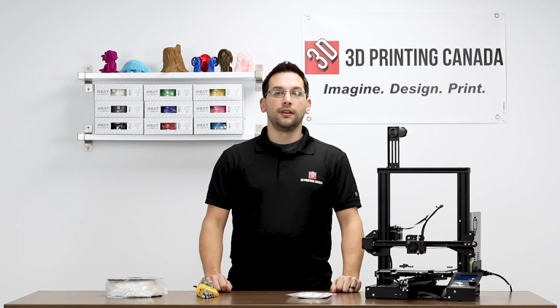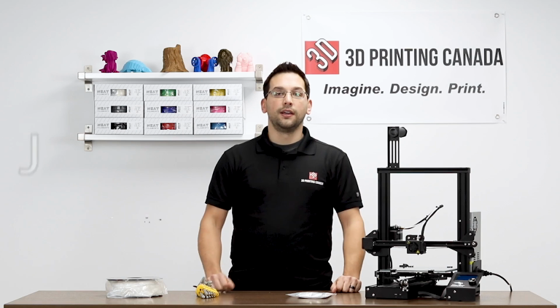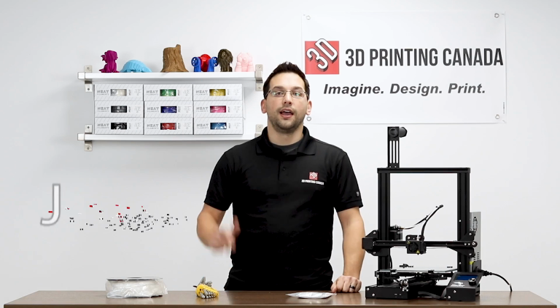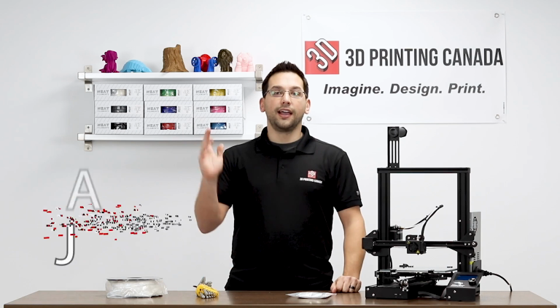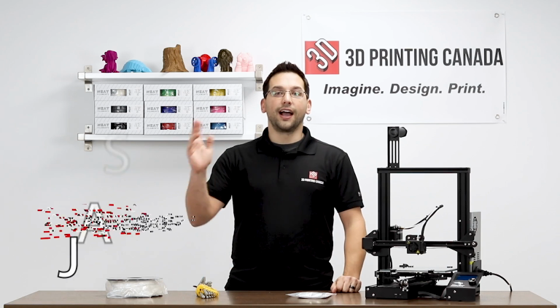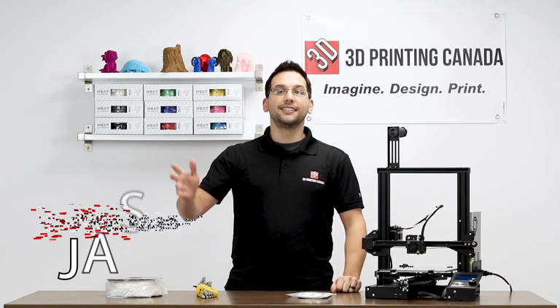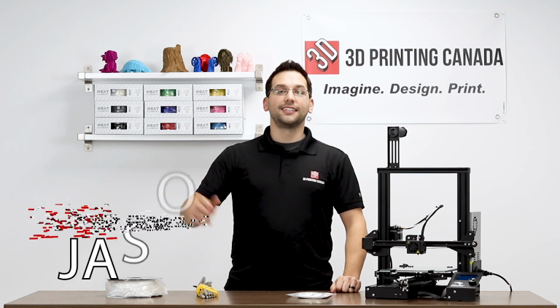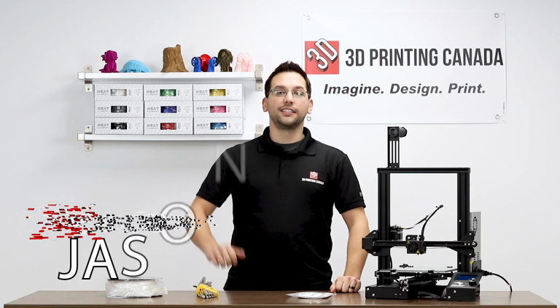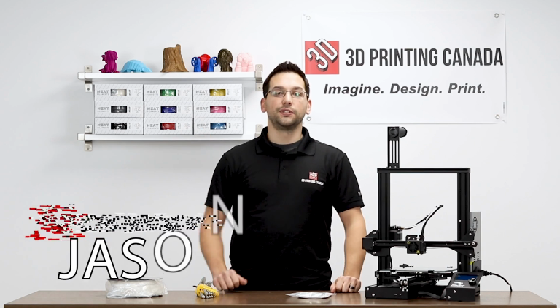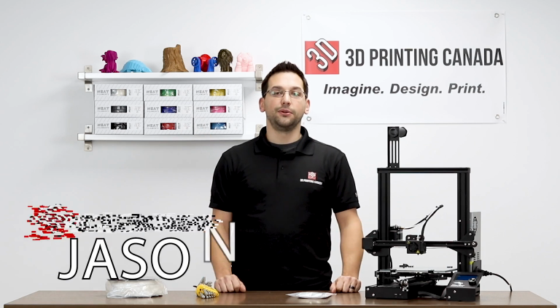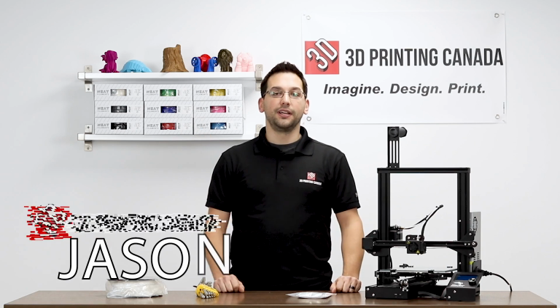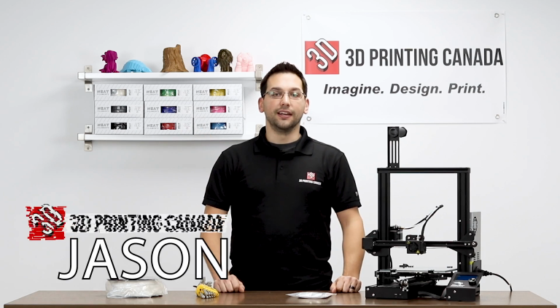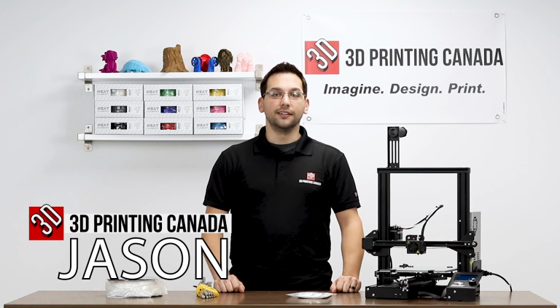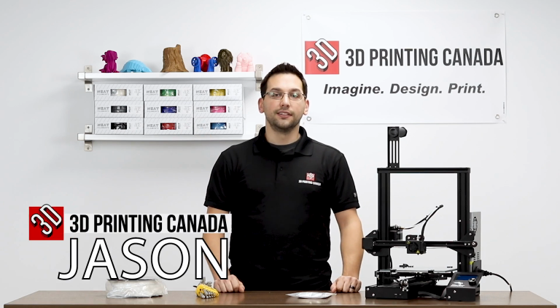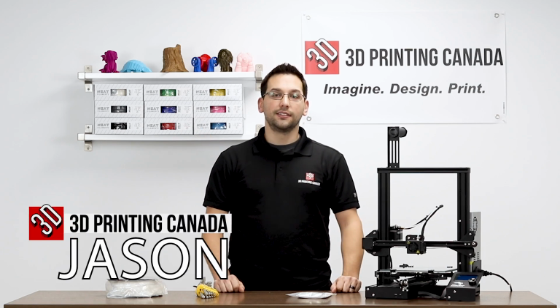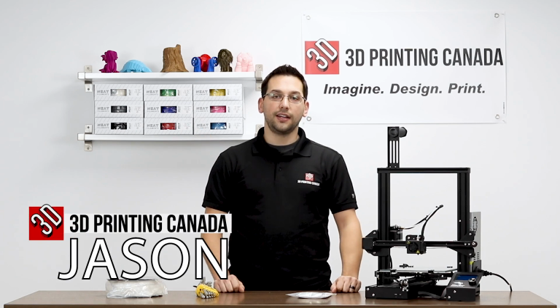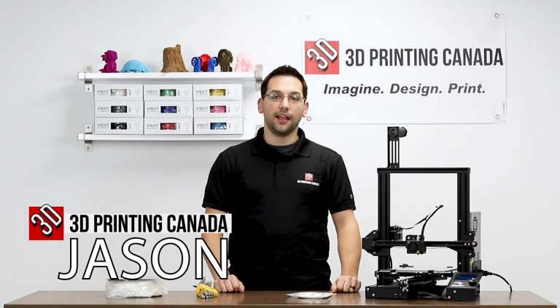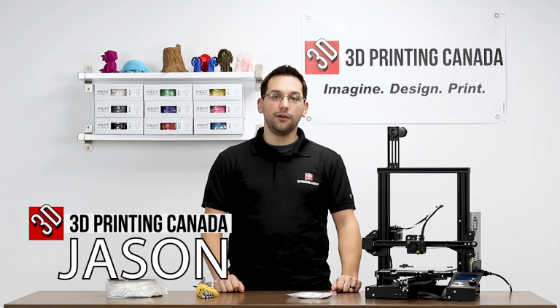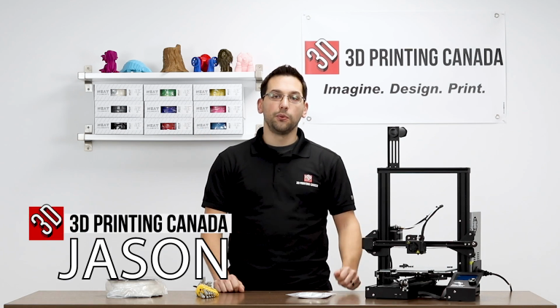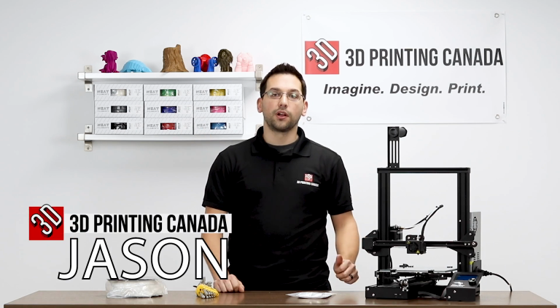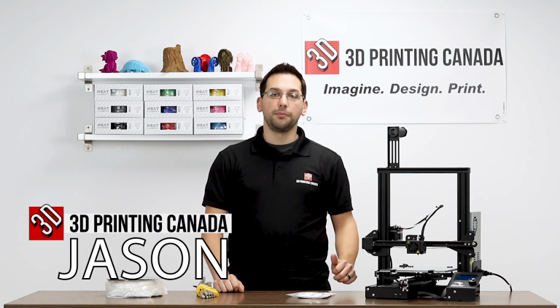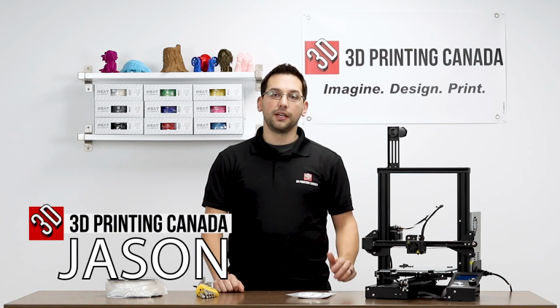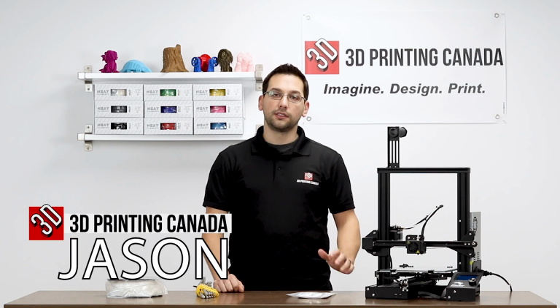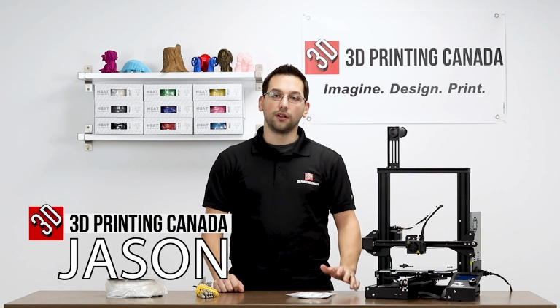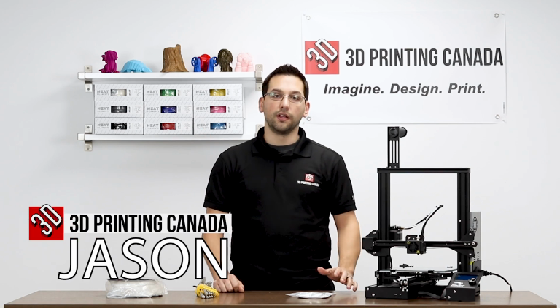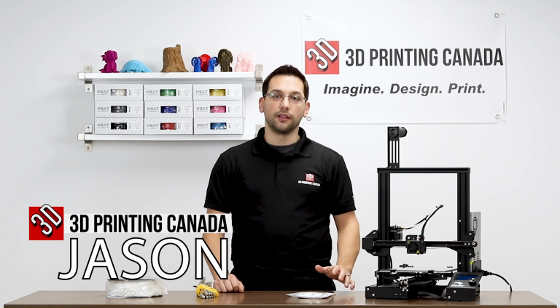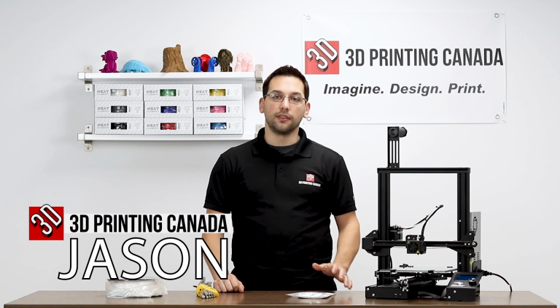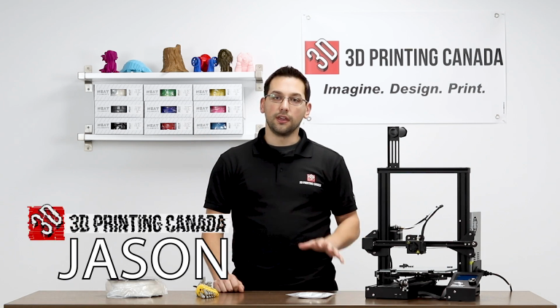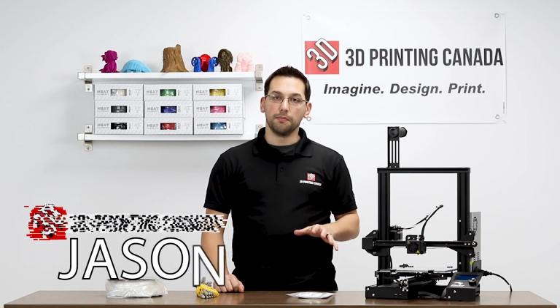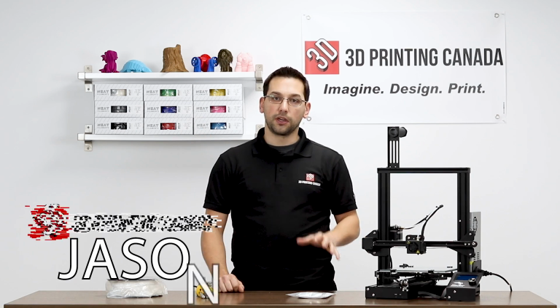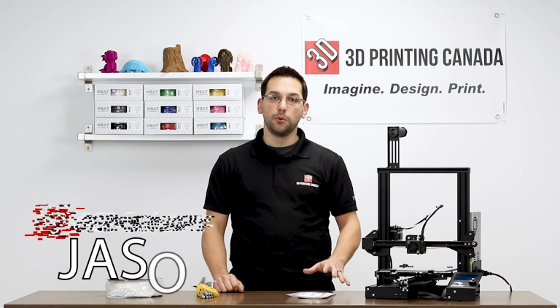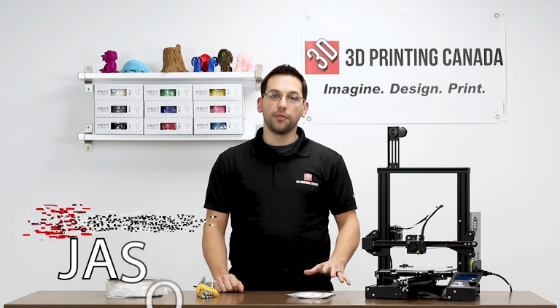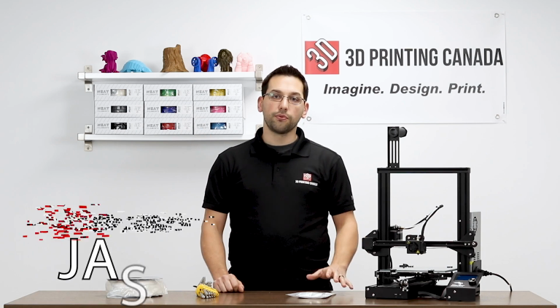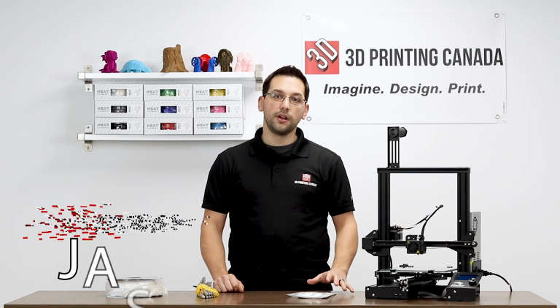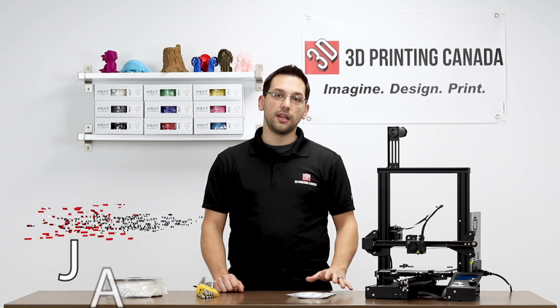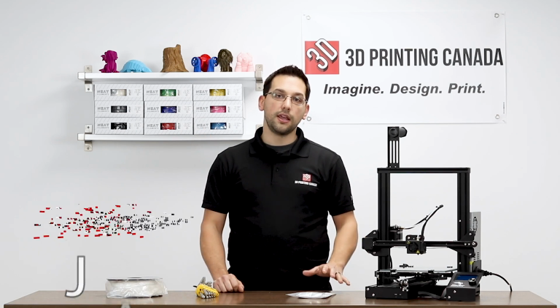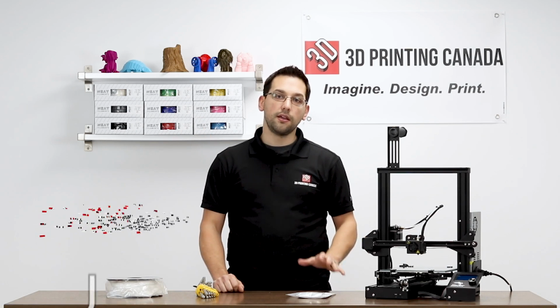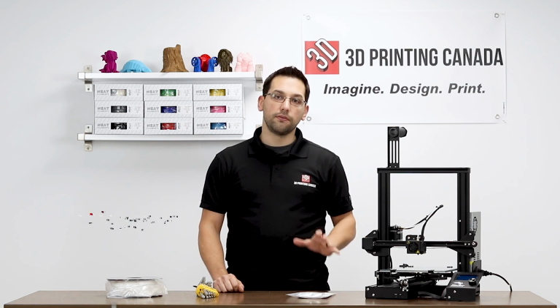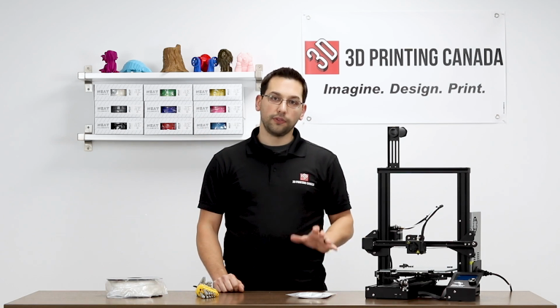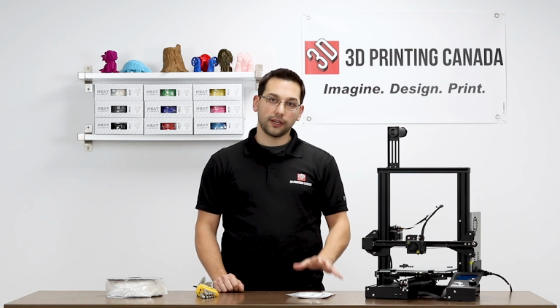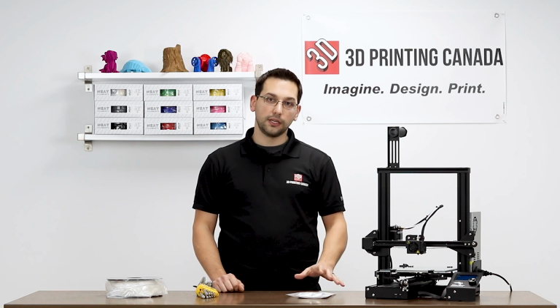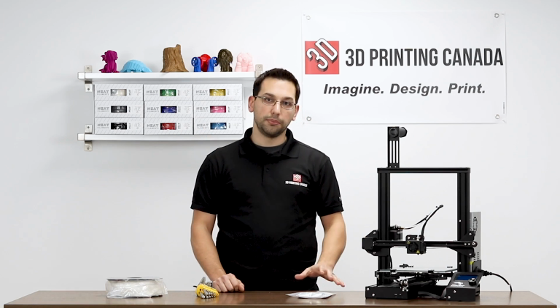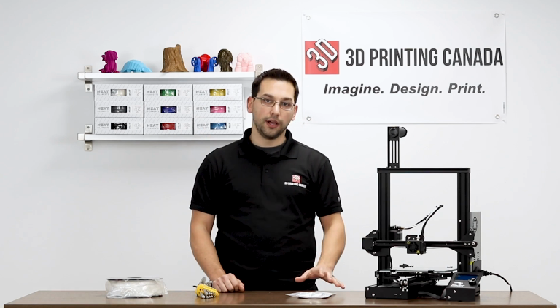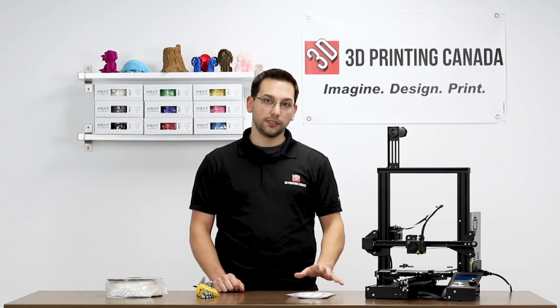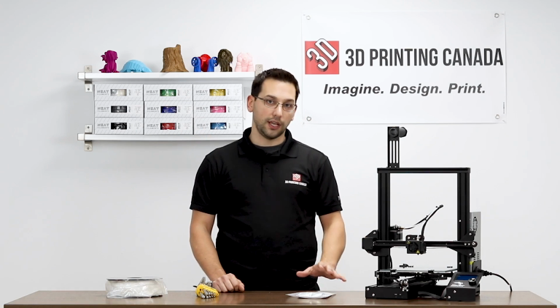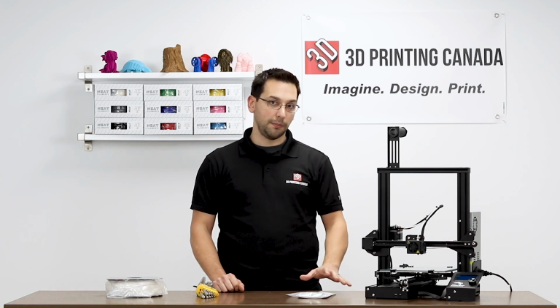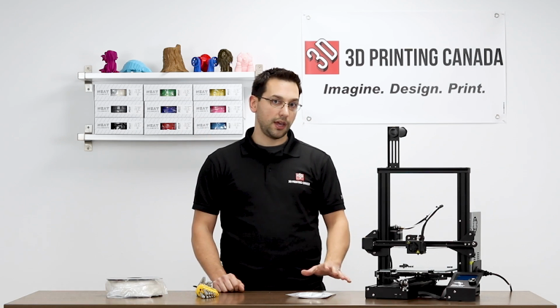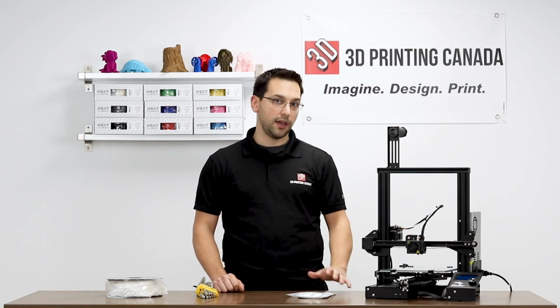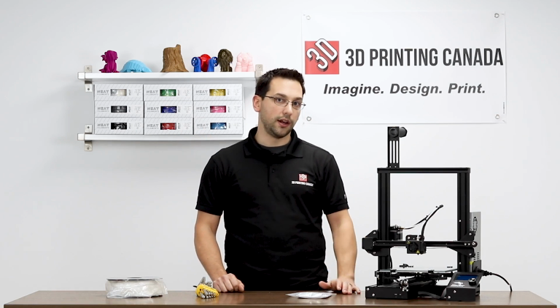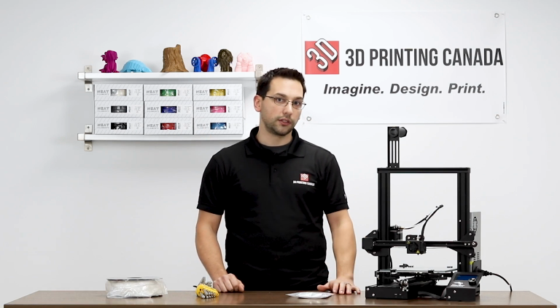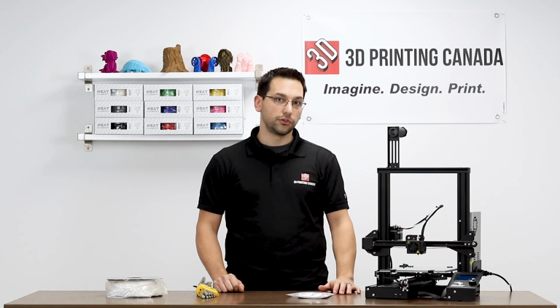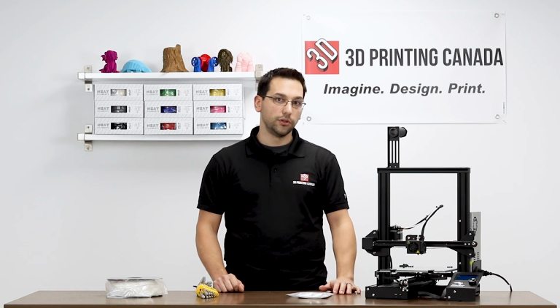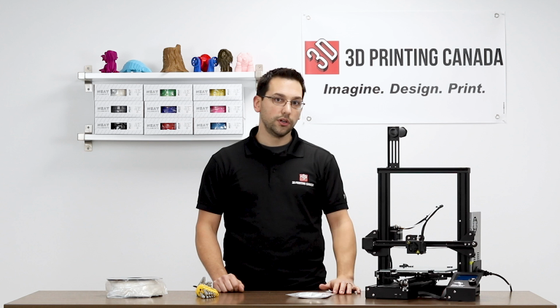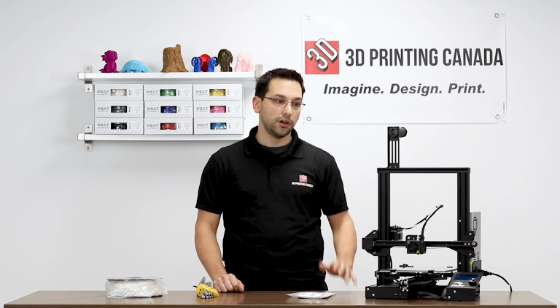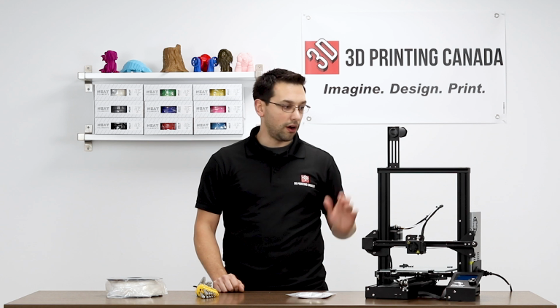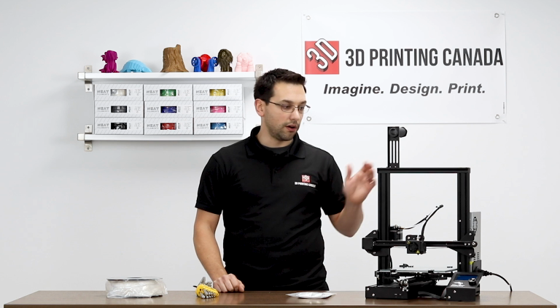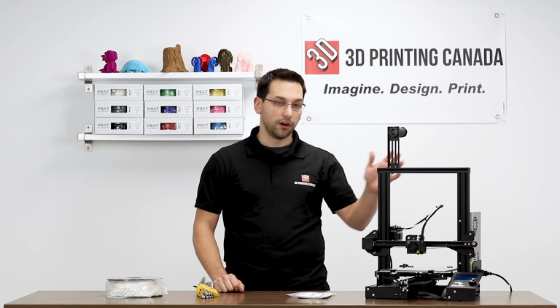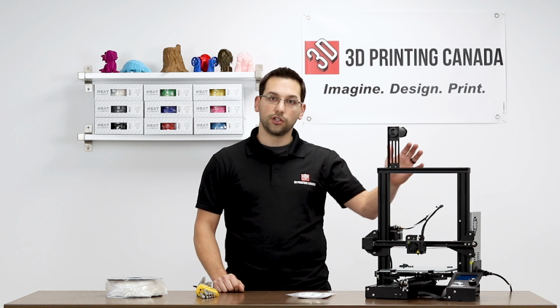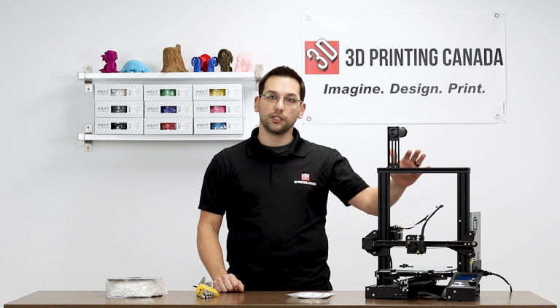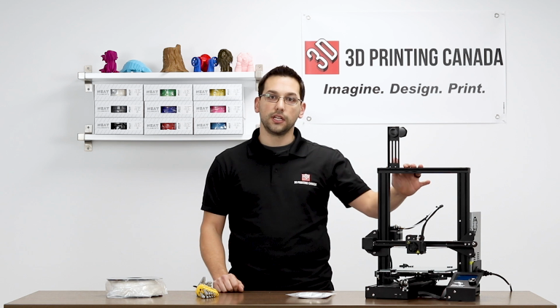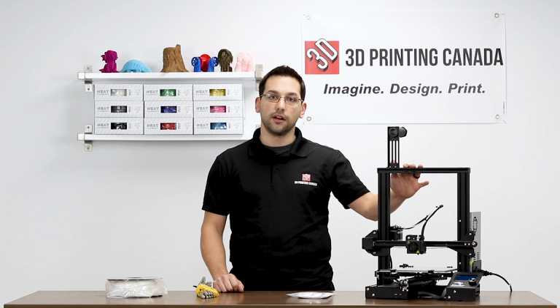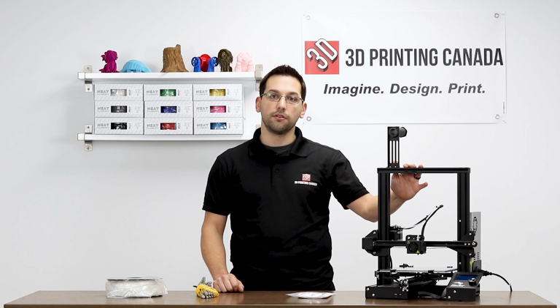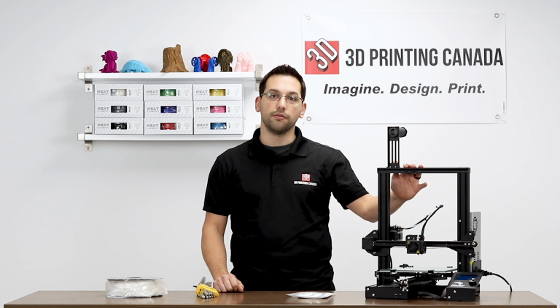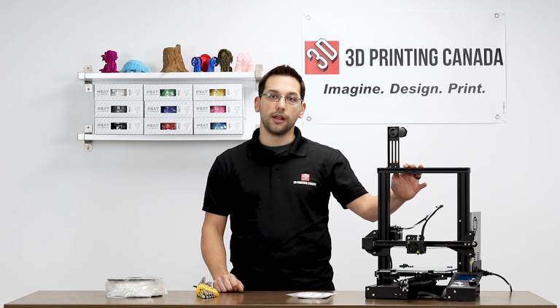Hey guys, thanks for tuning in. Today we're going to be installing the McEwen 3D Flexi Plus MK8 Extruder on our trusty Ender 3.